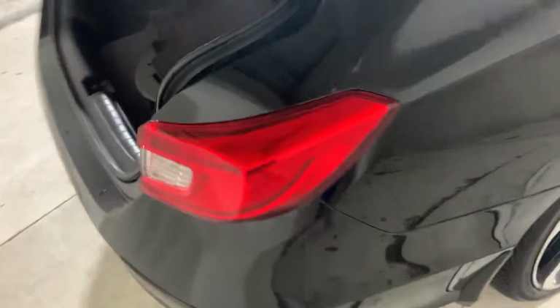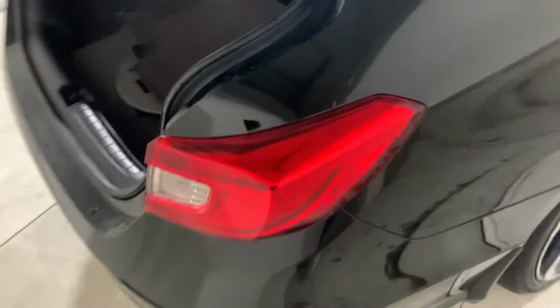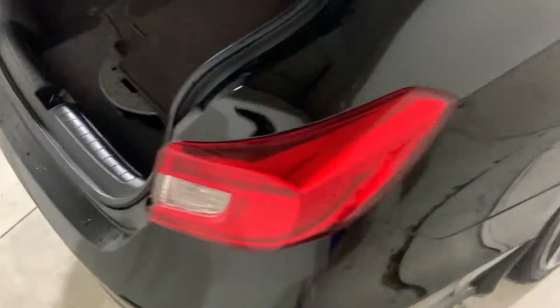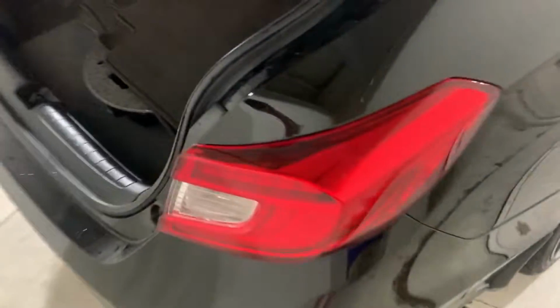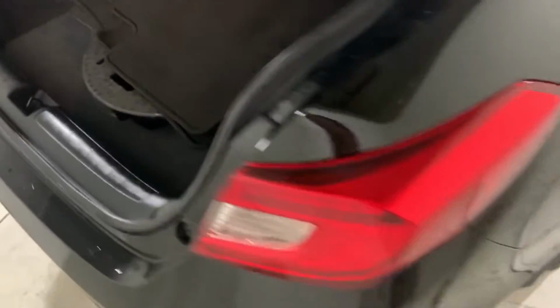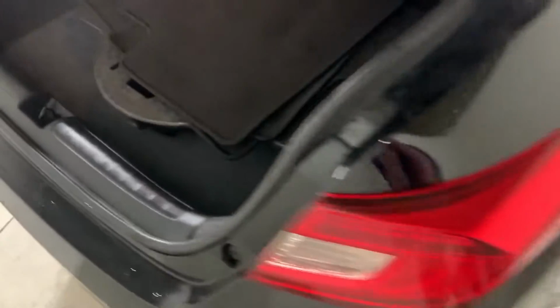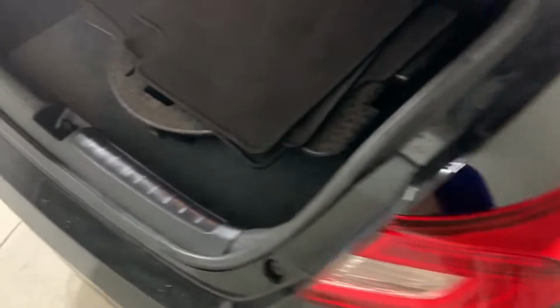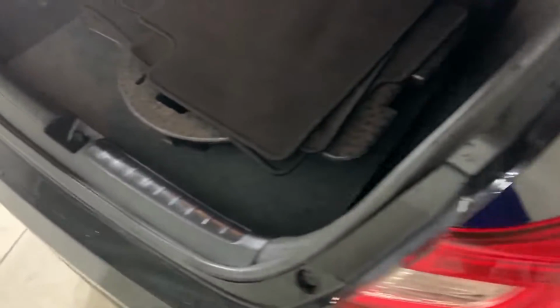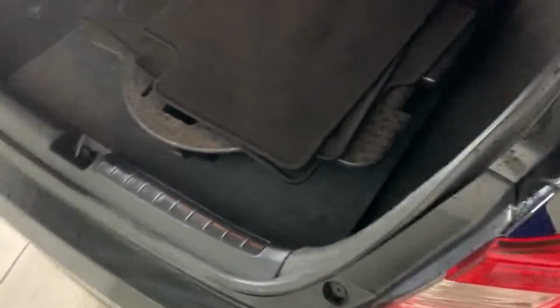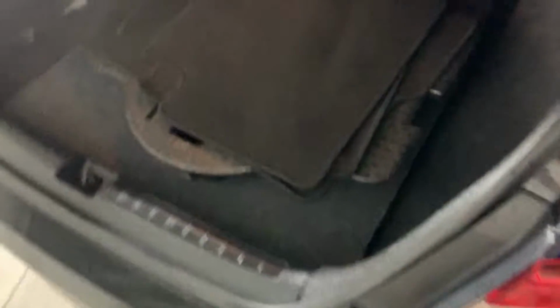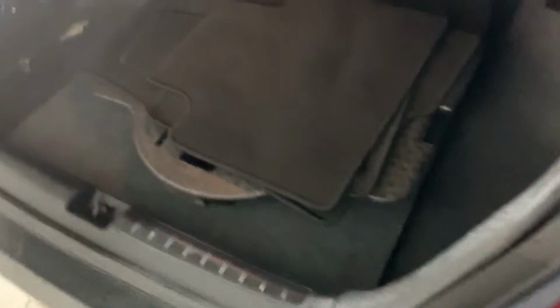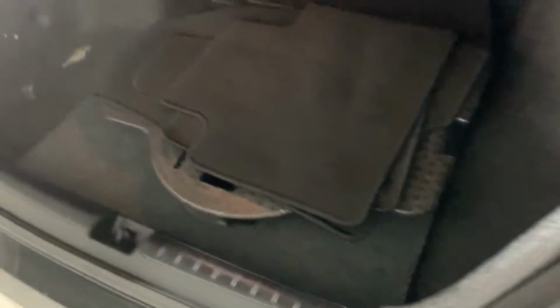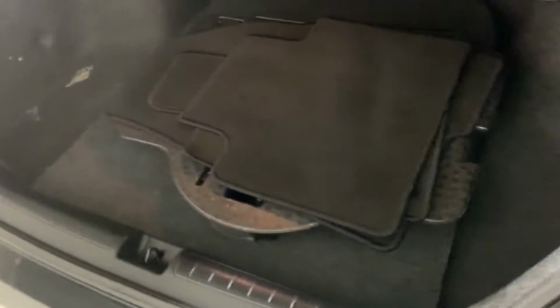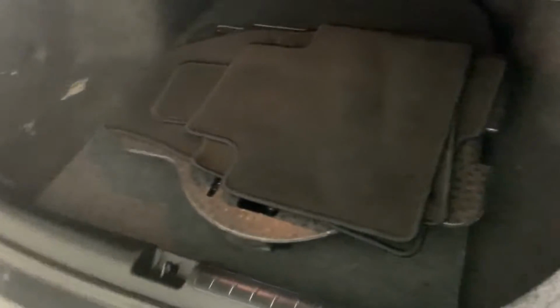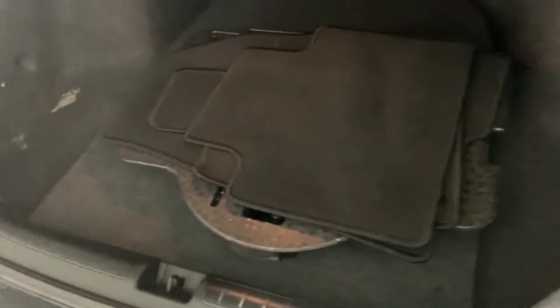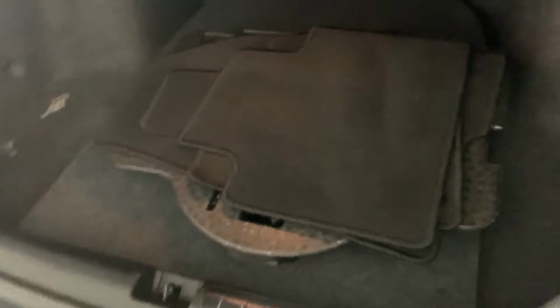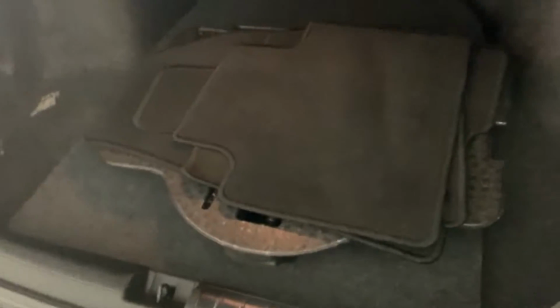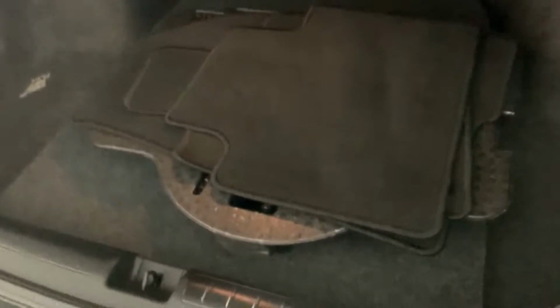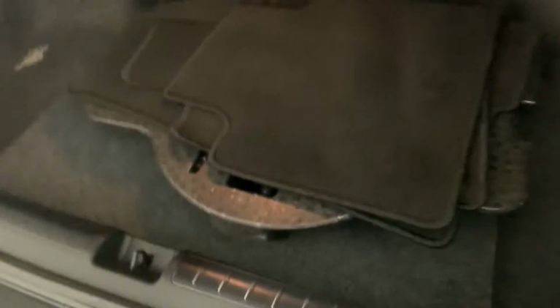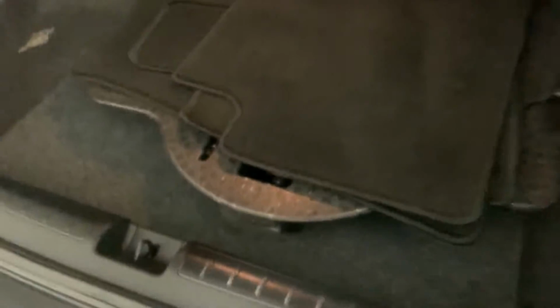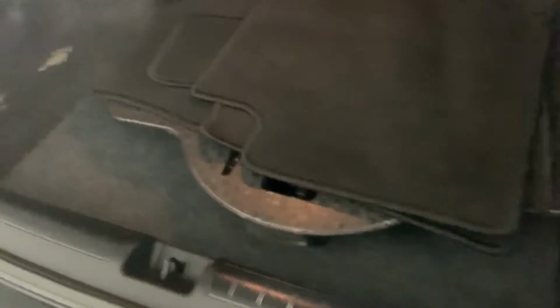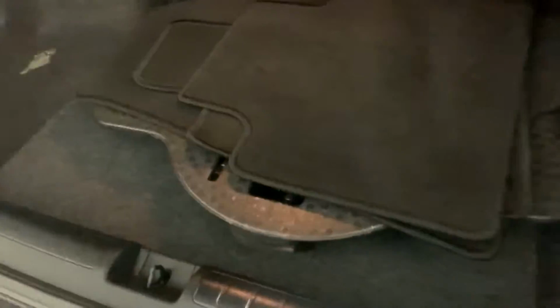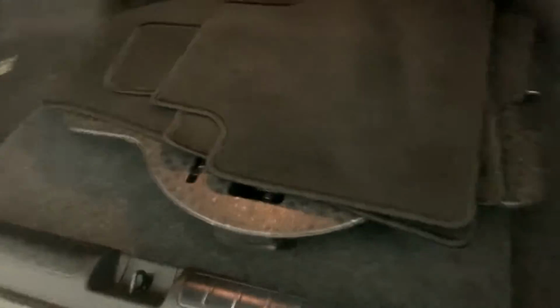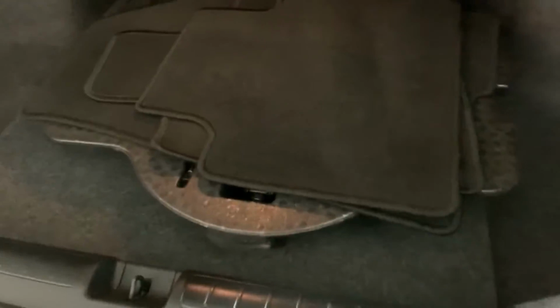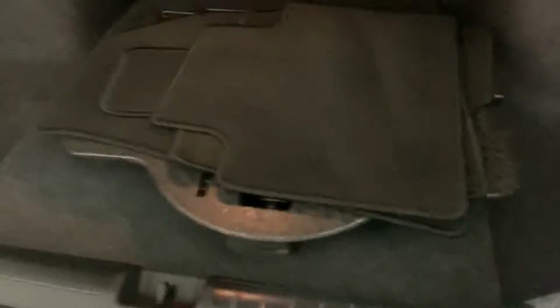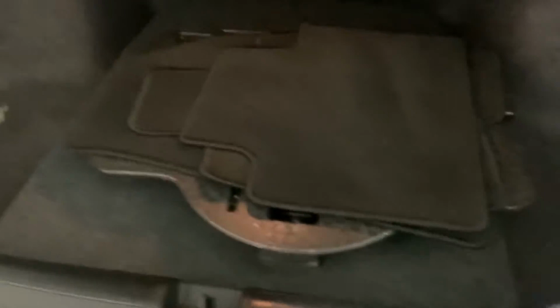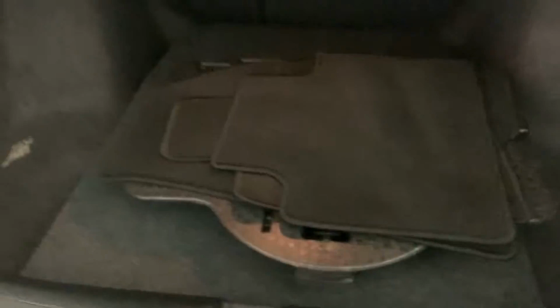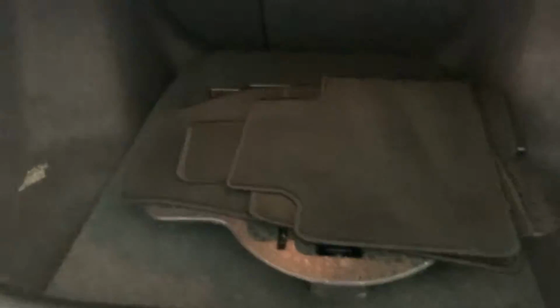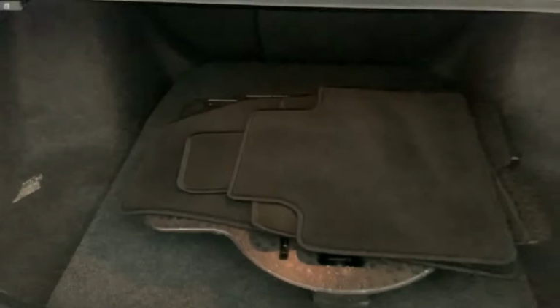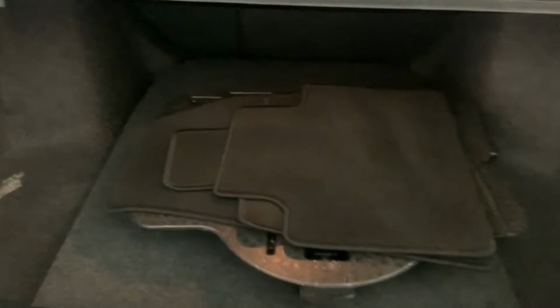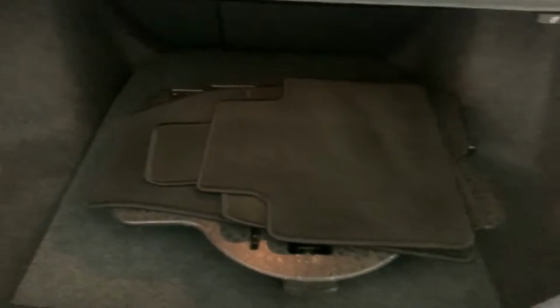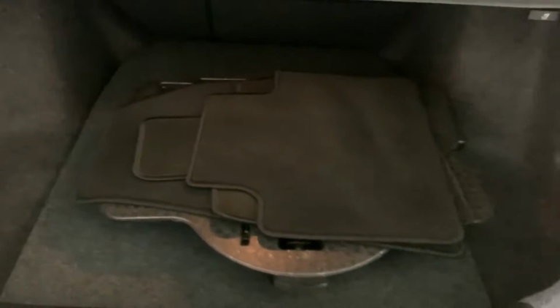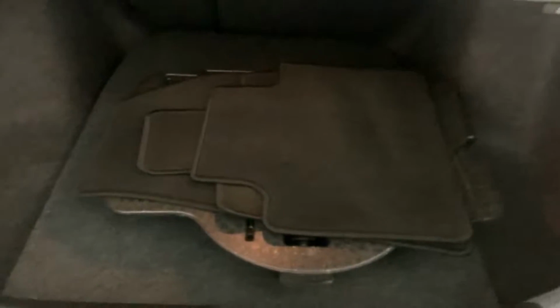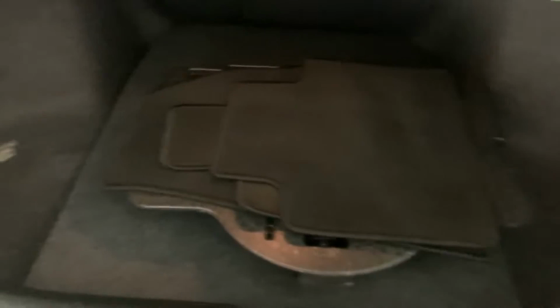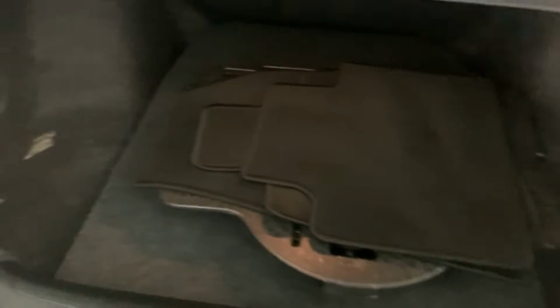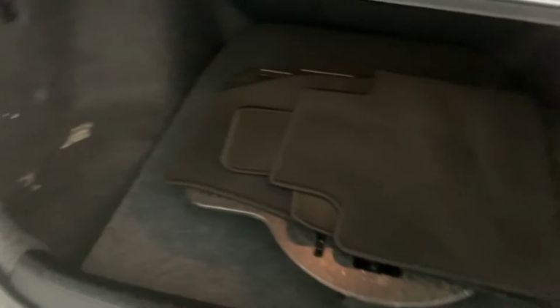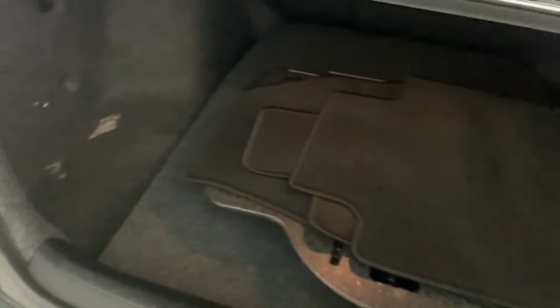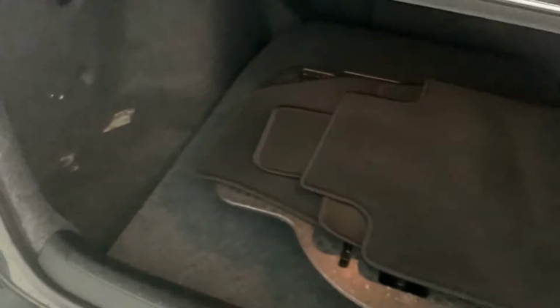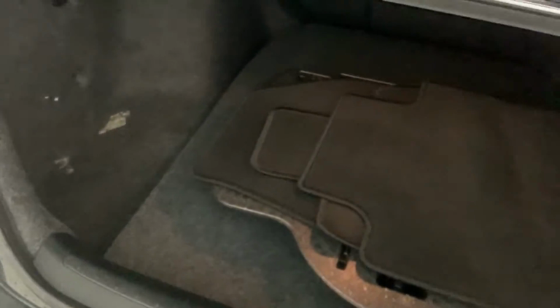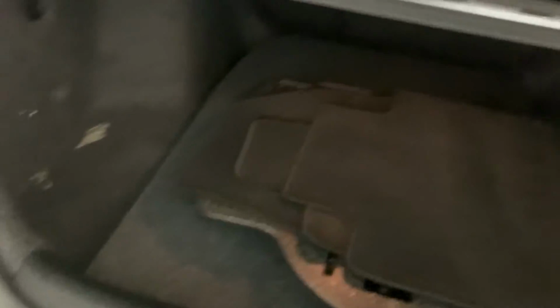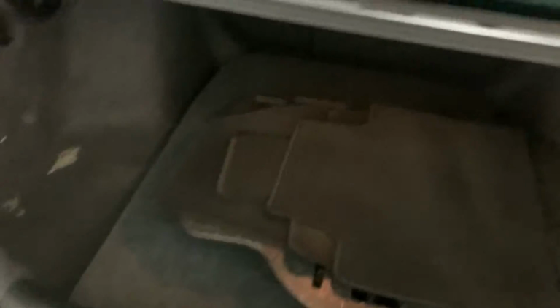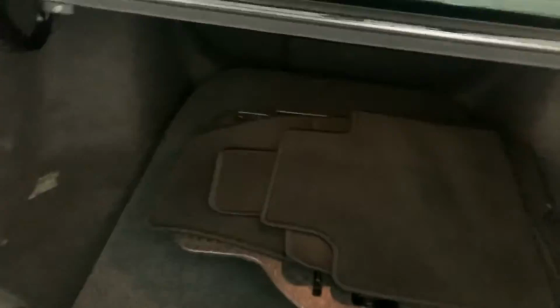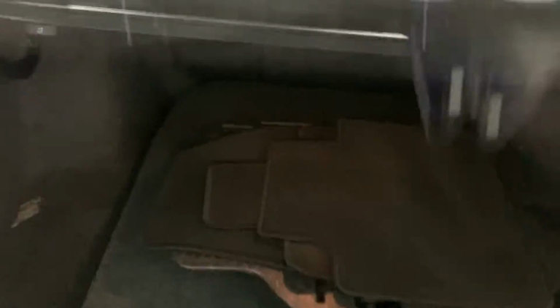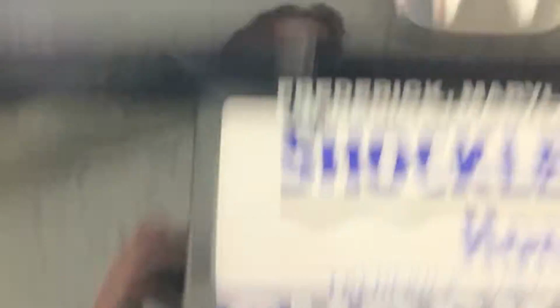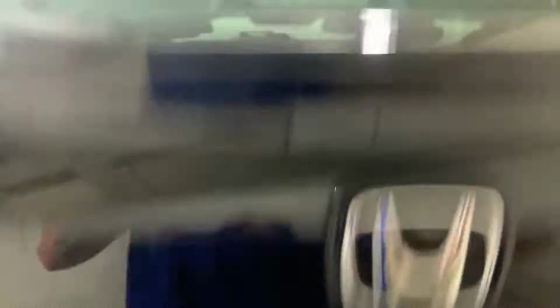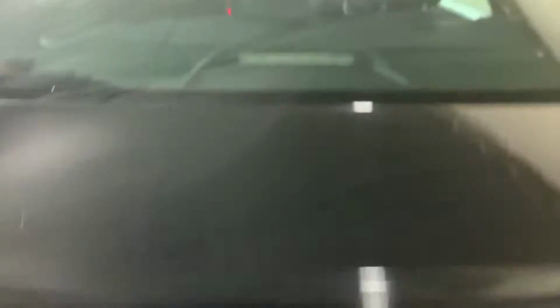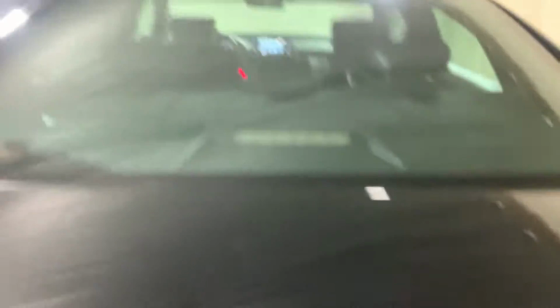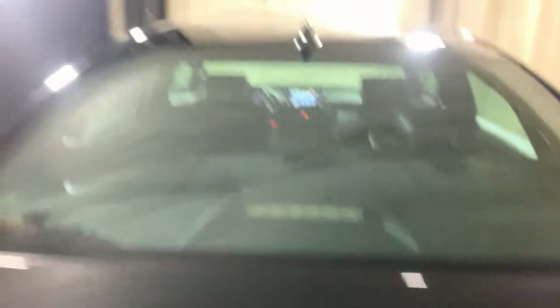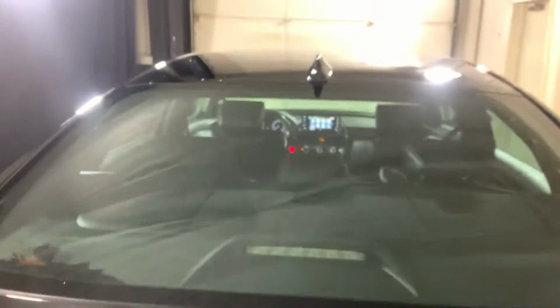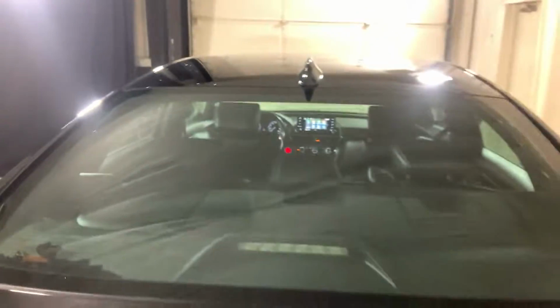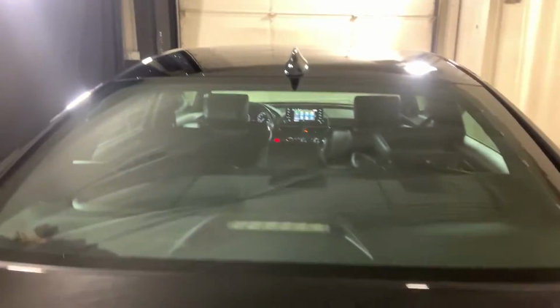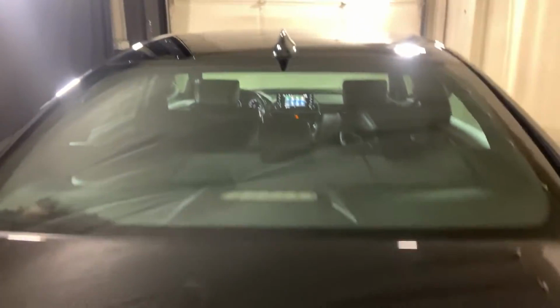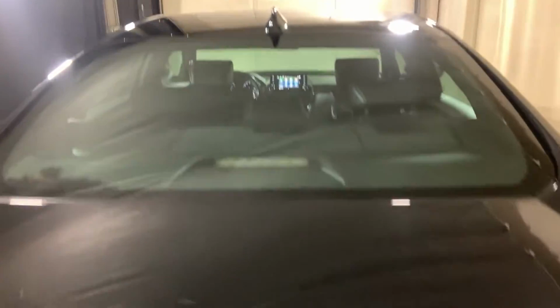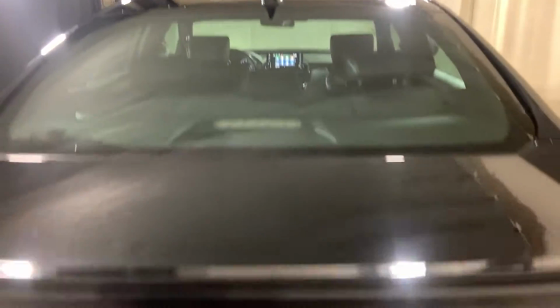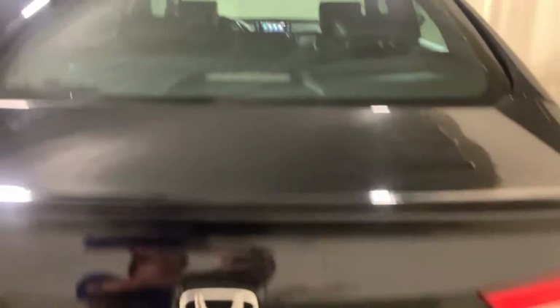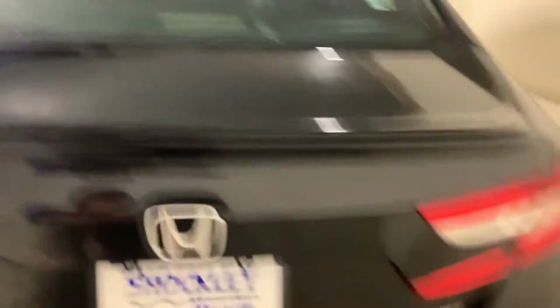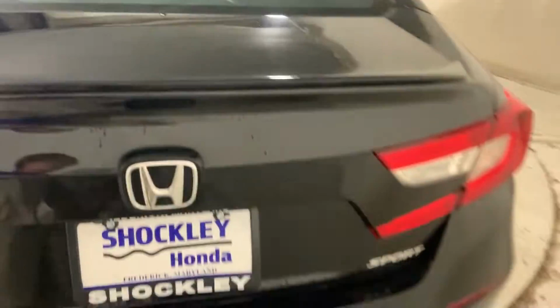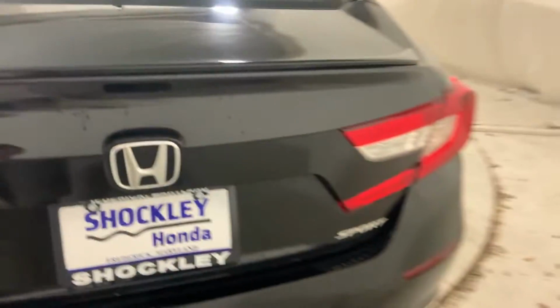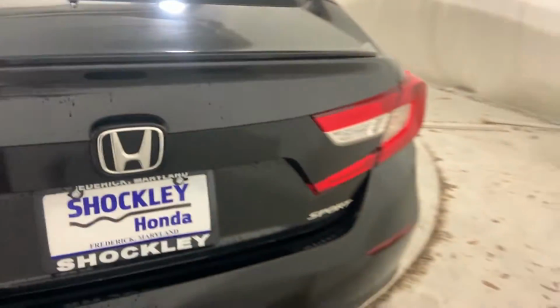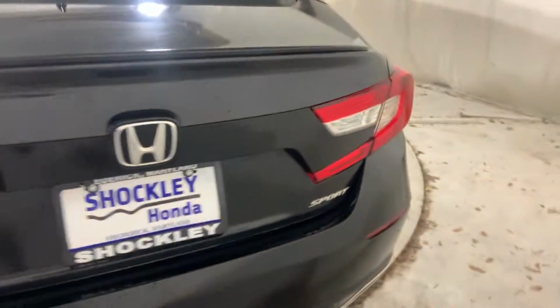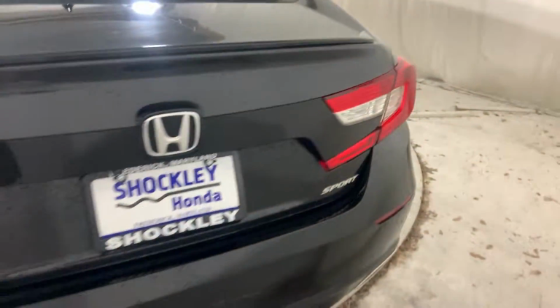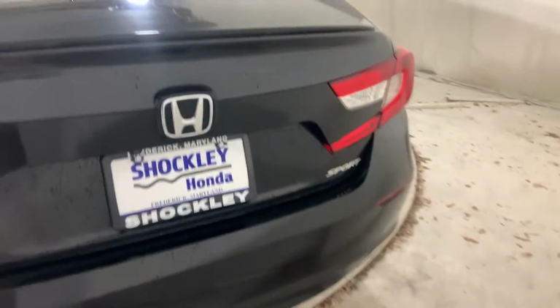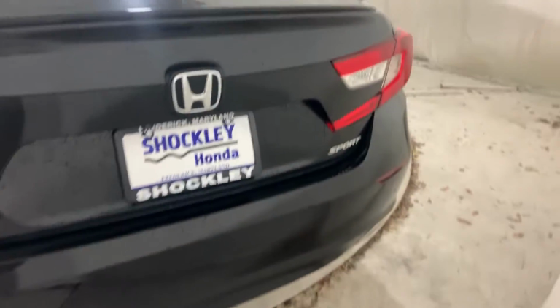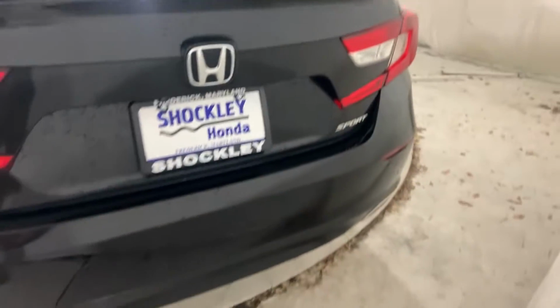Lots of trunk space in the back, floor mats are included. Quick look at the back.